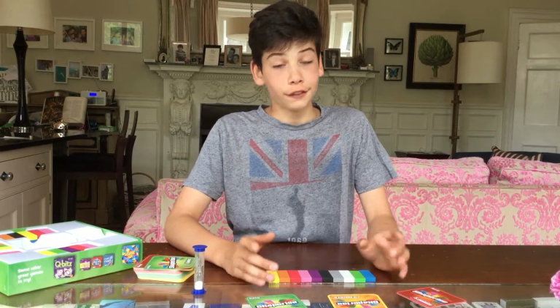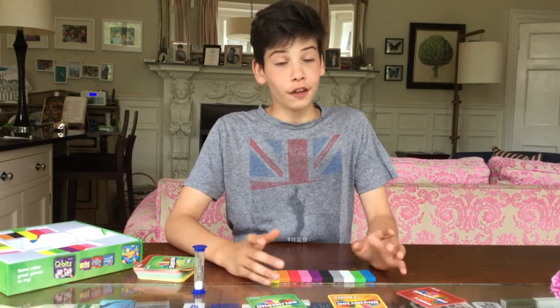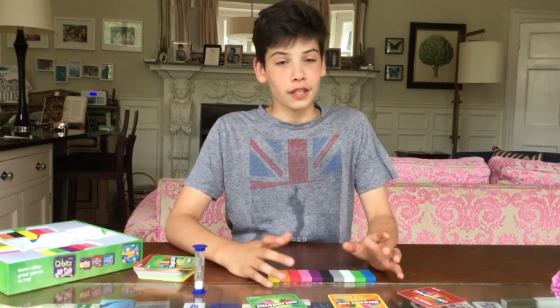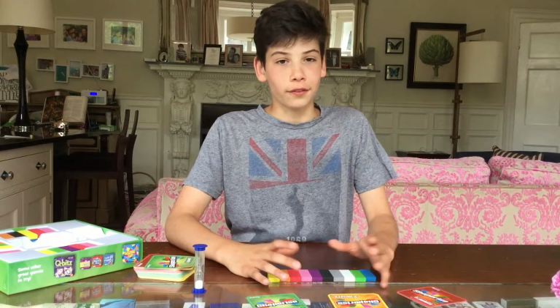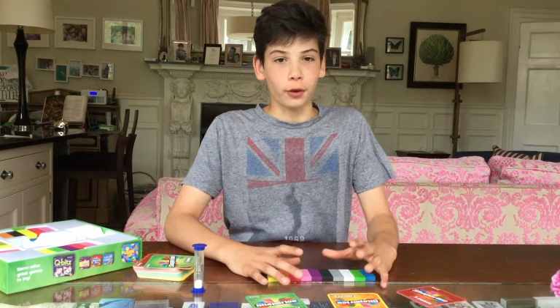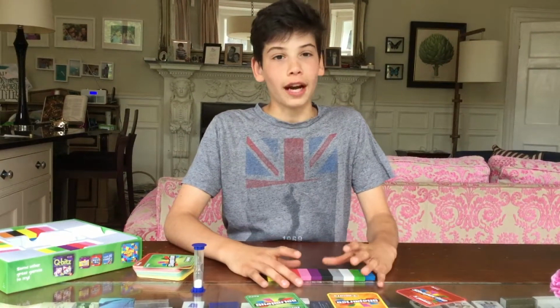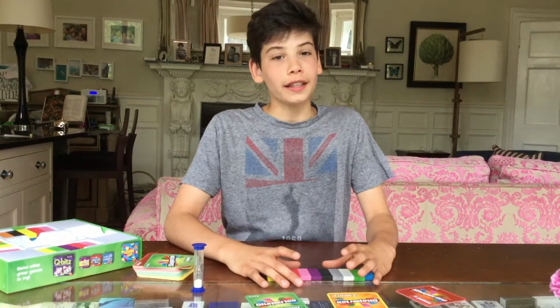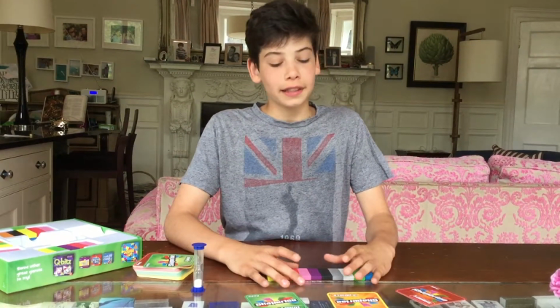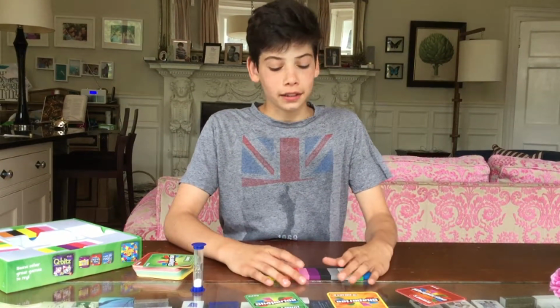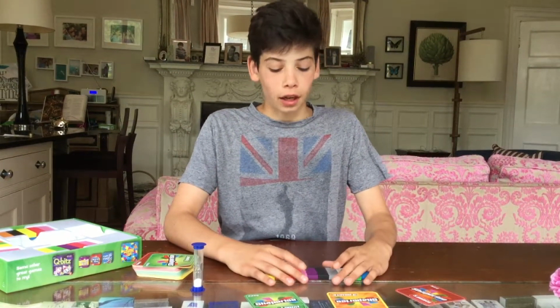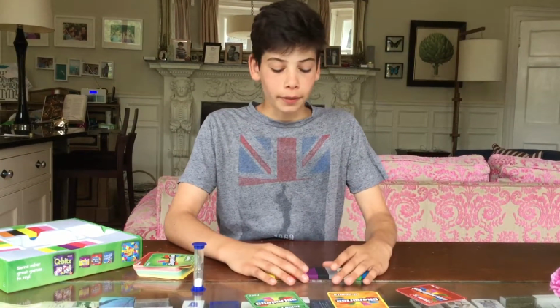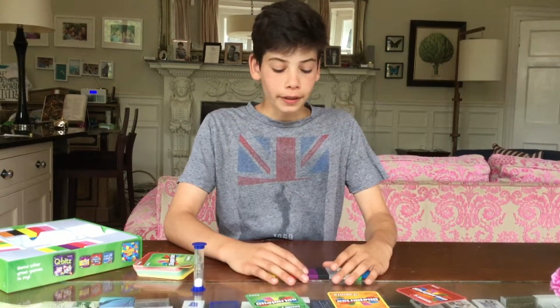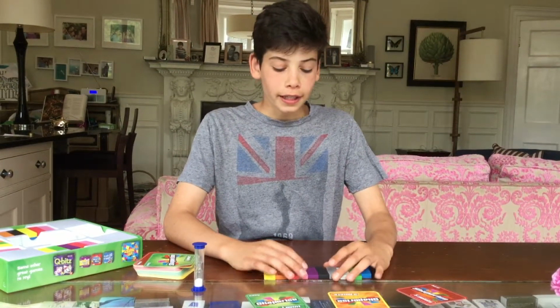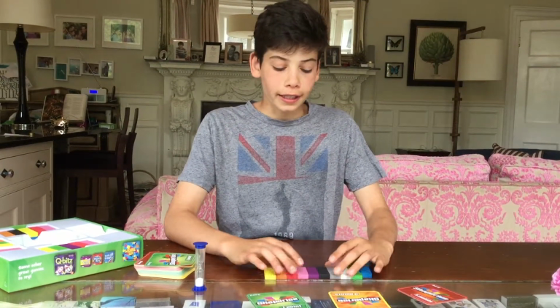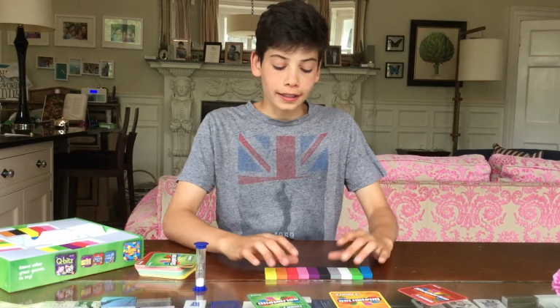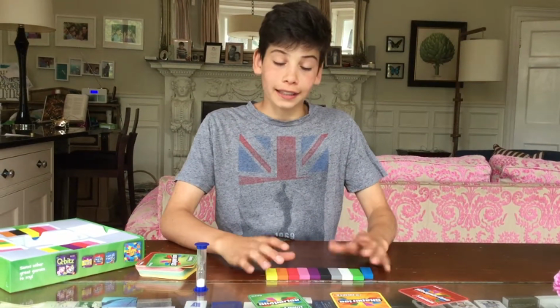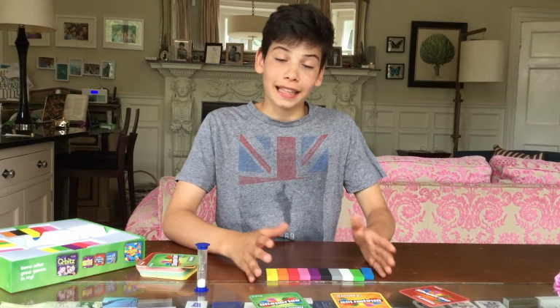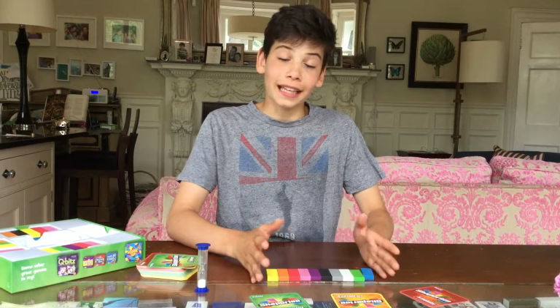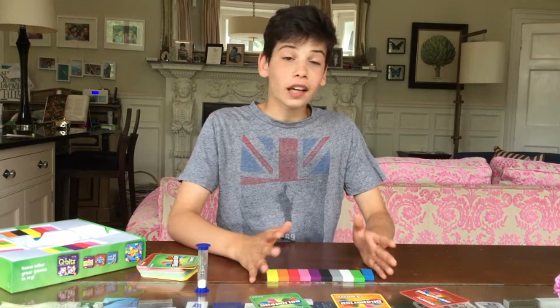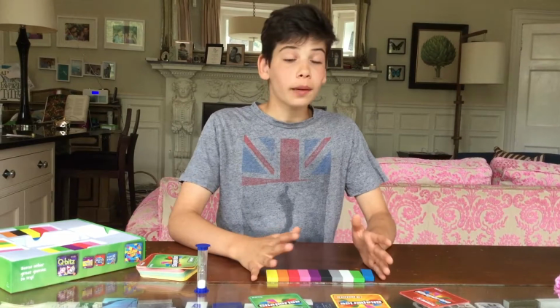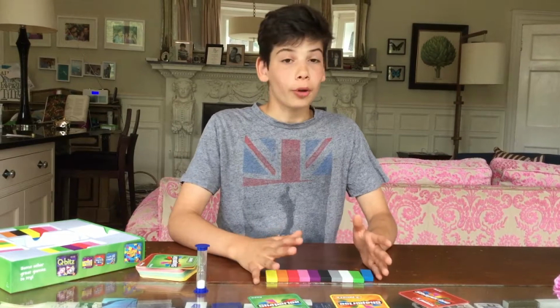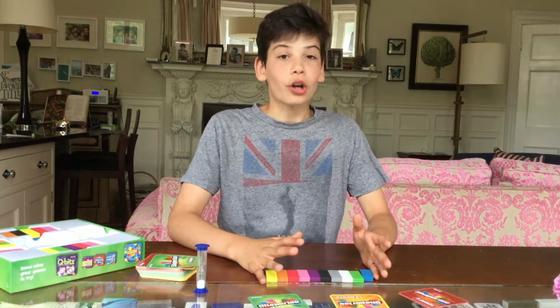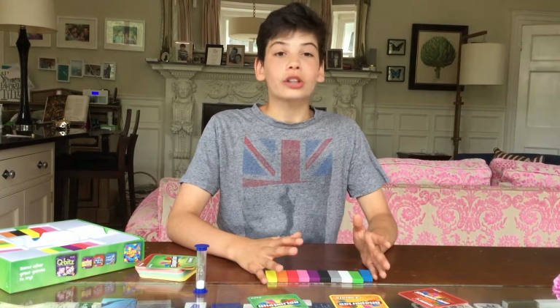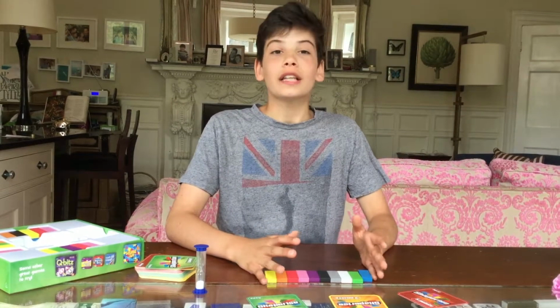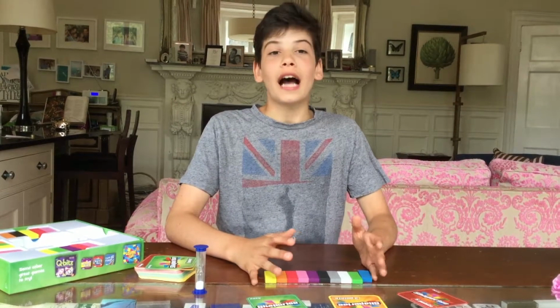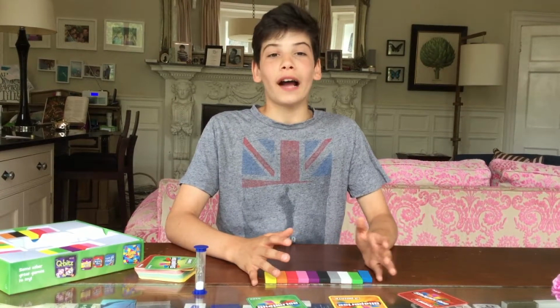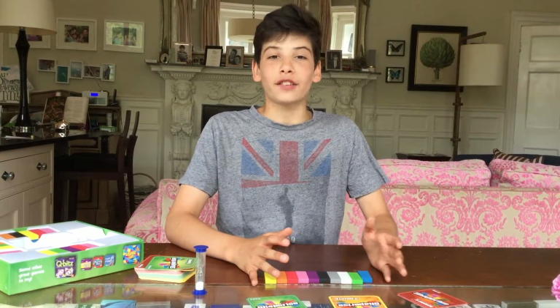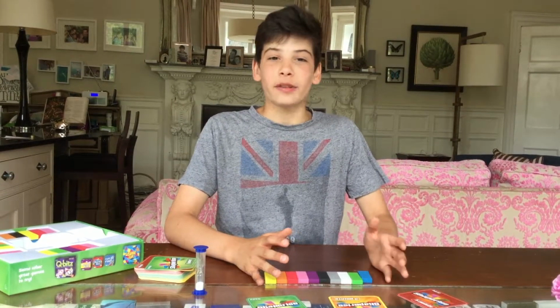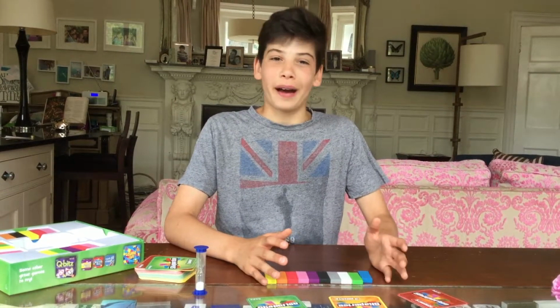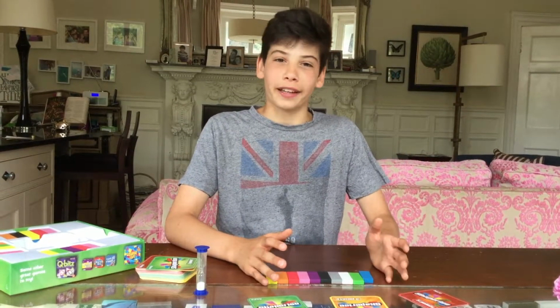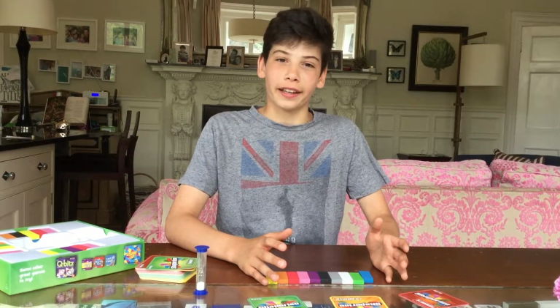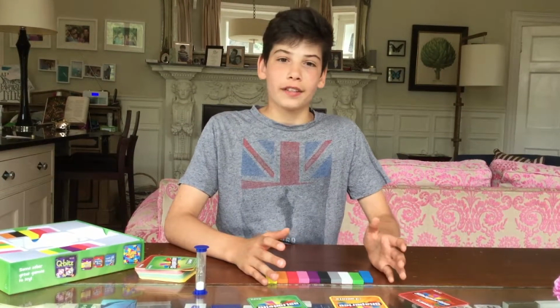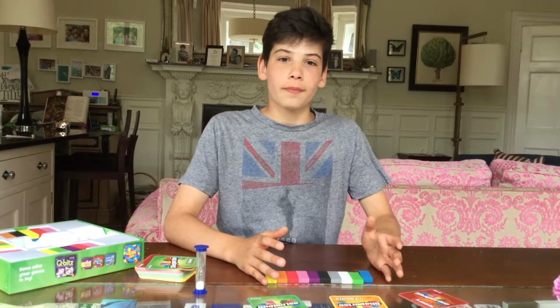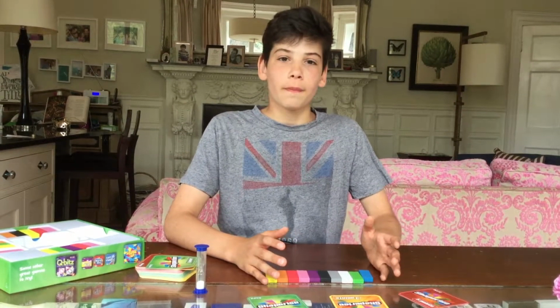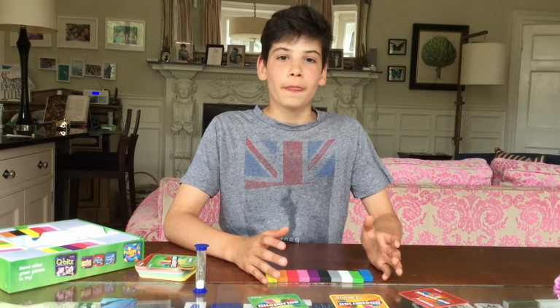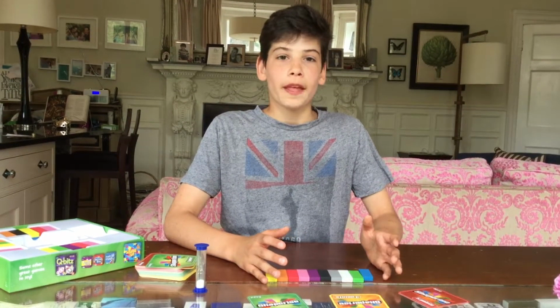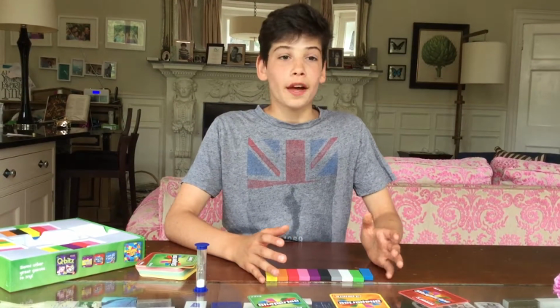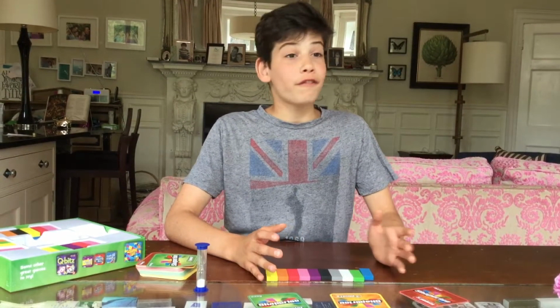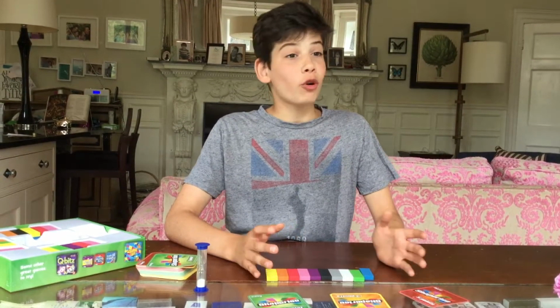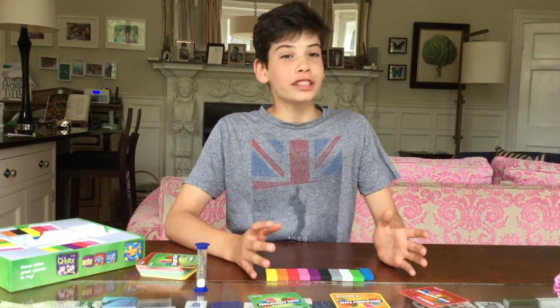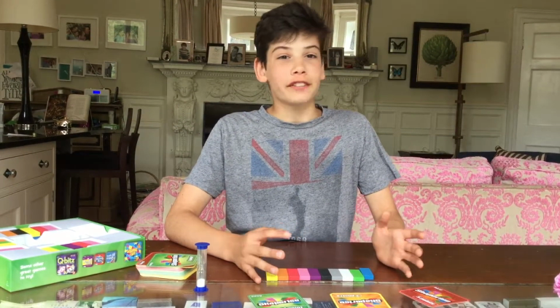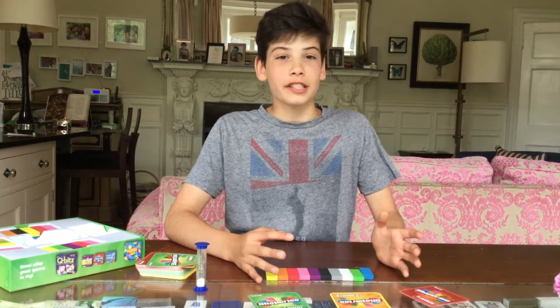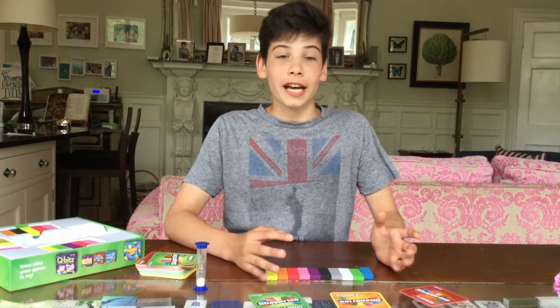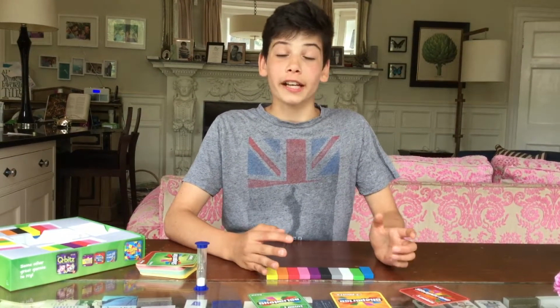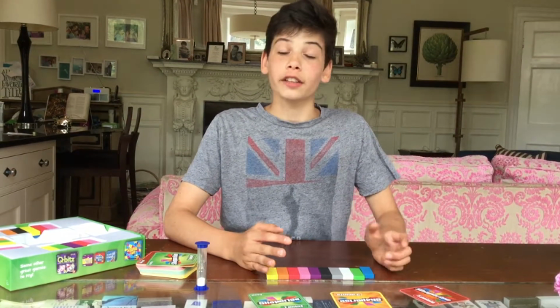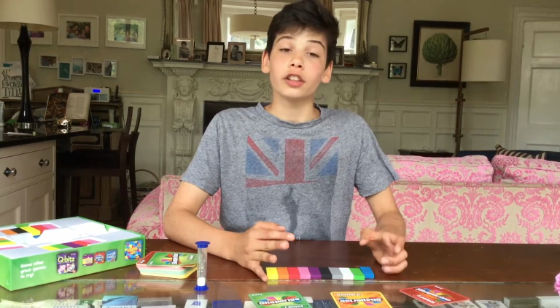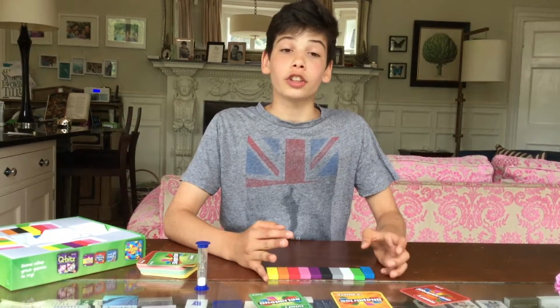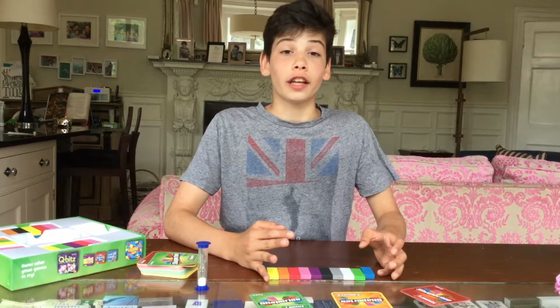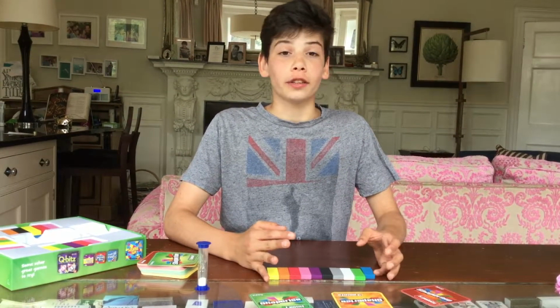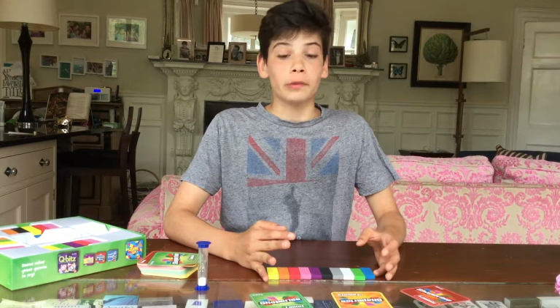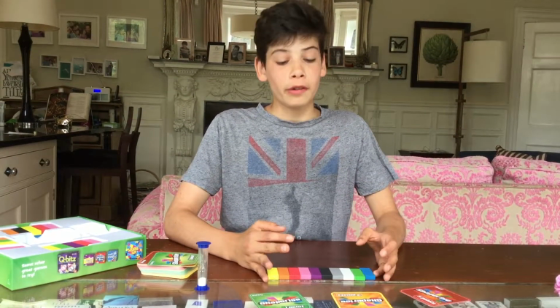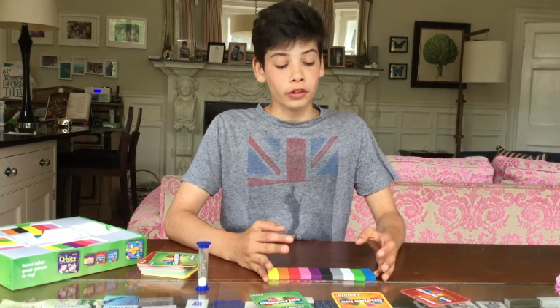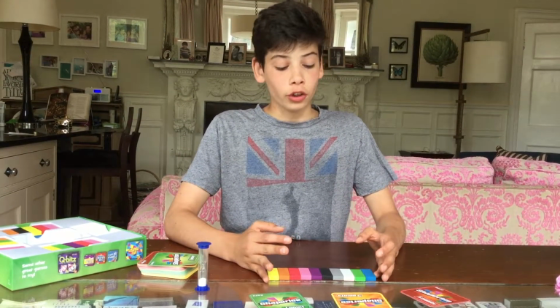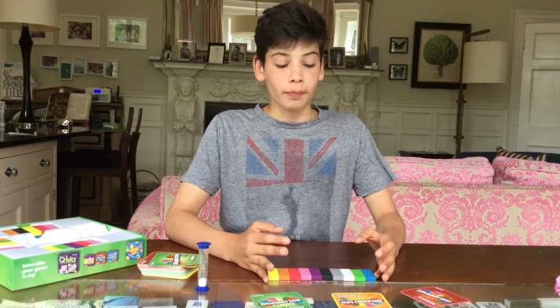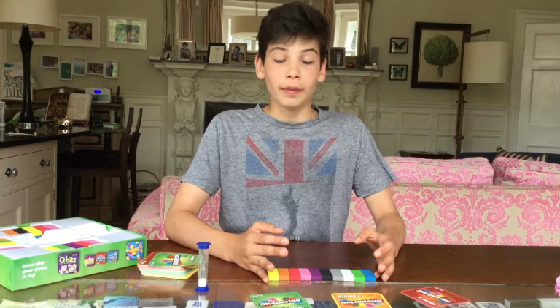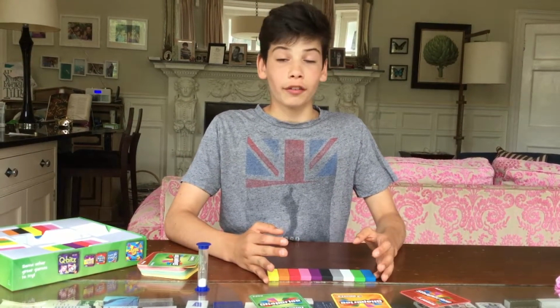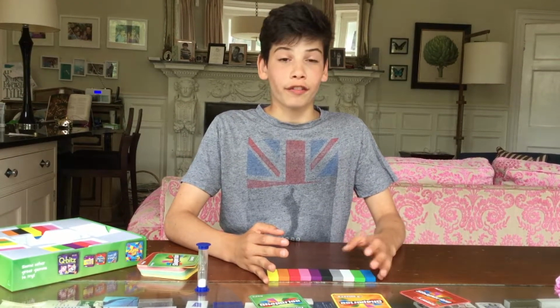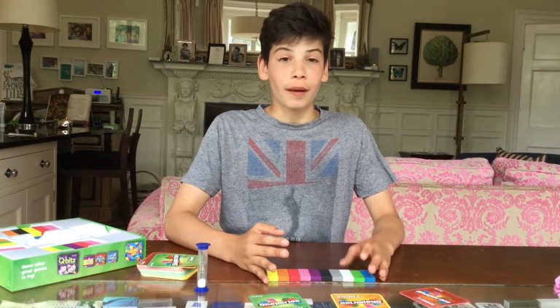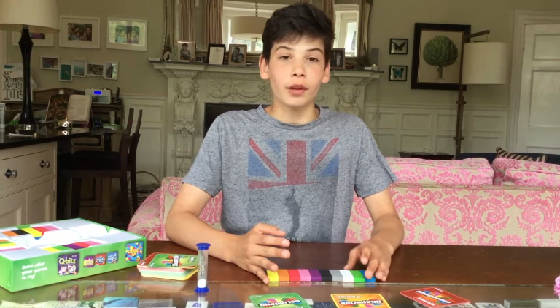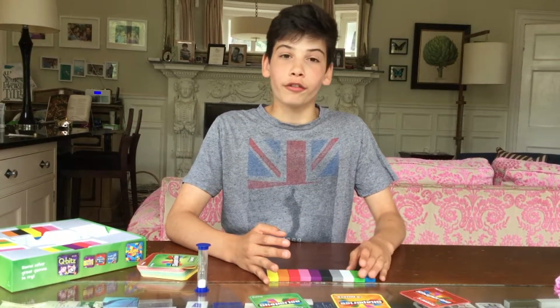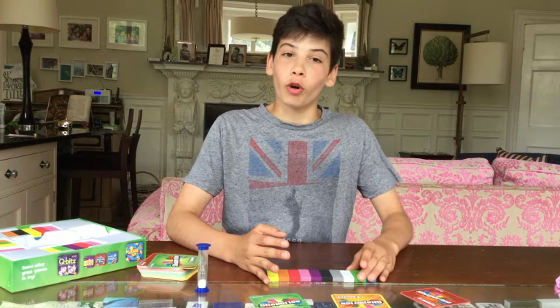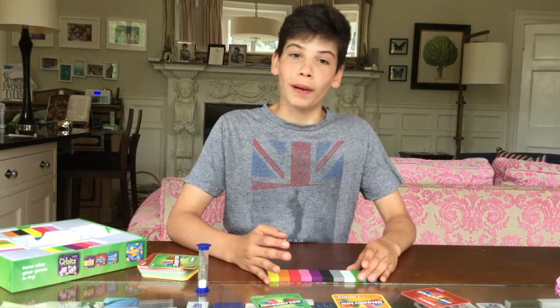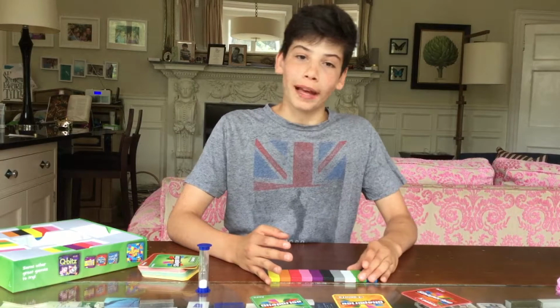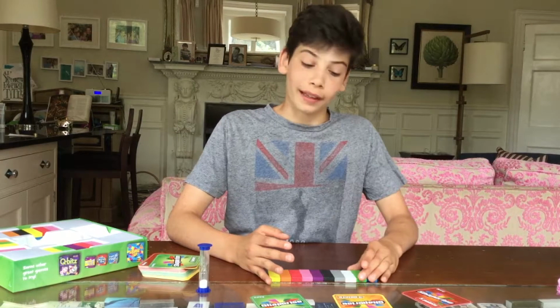First of all, how you set up is you take ten coloured blocks out of the packet. There are four sets of ten, so you can have a family of four playing.